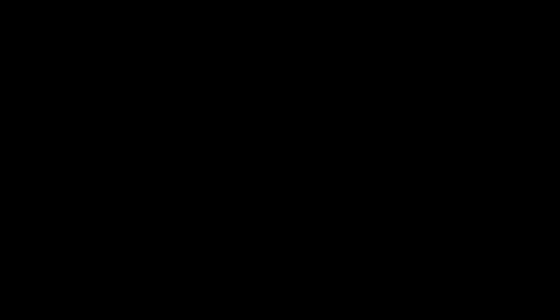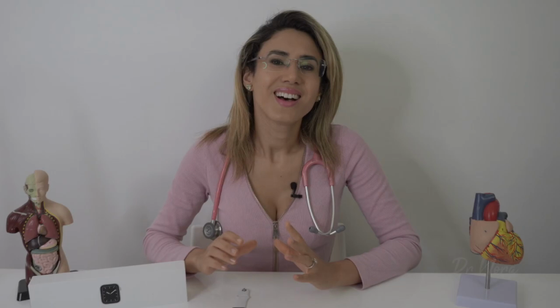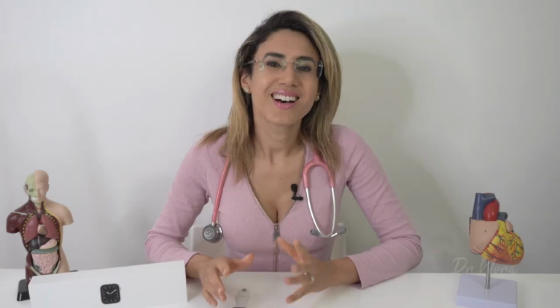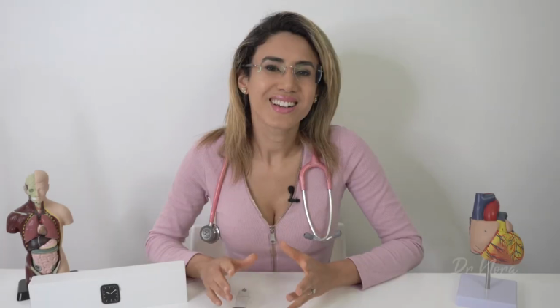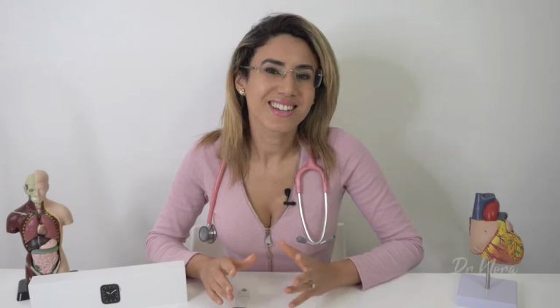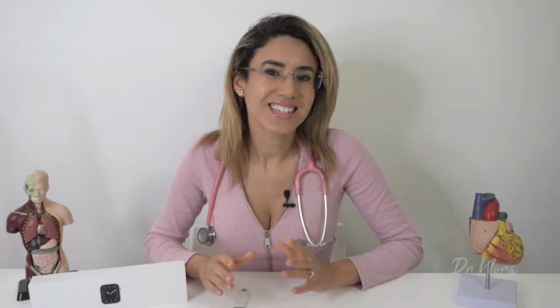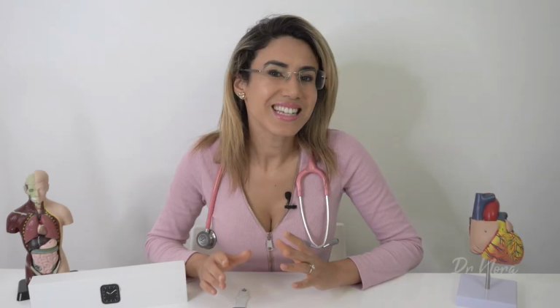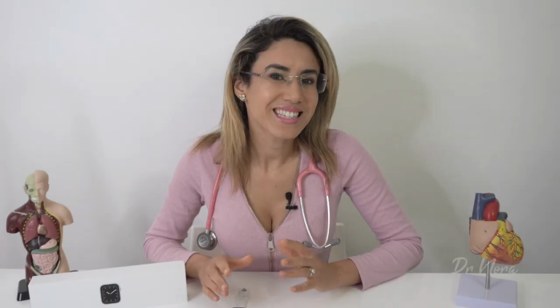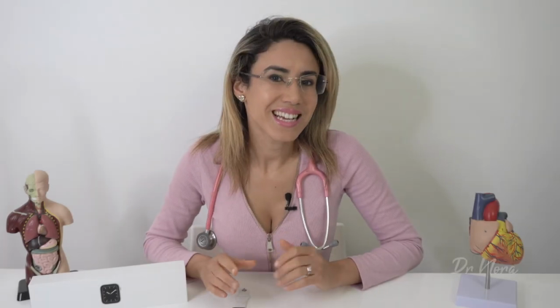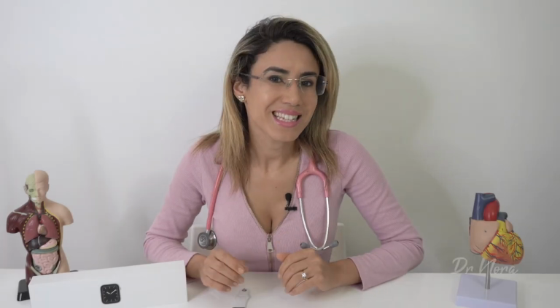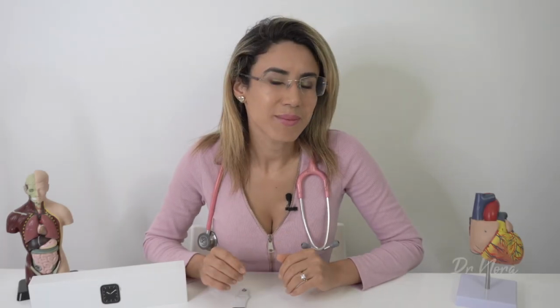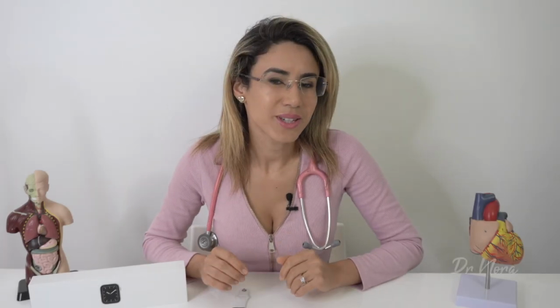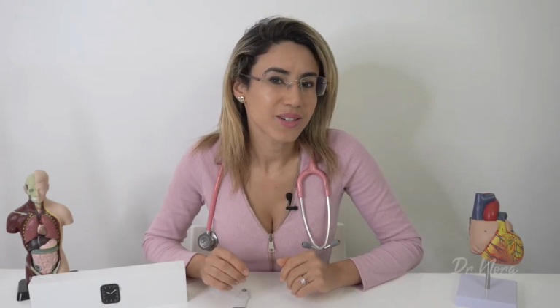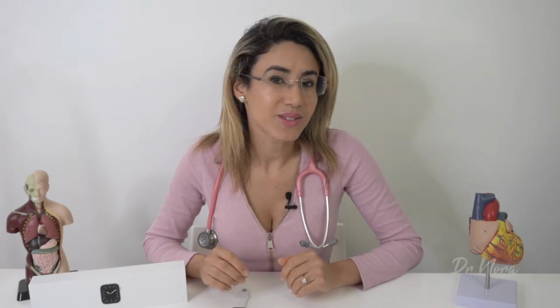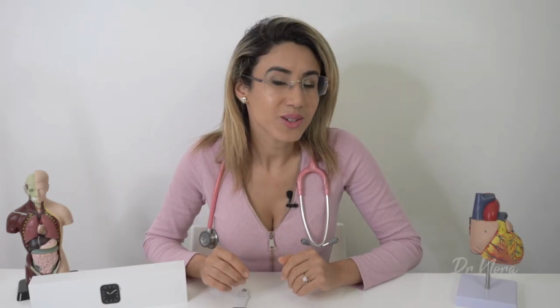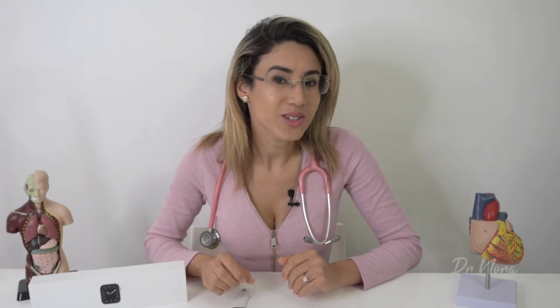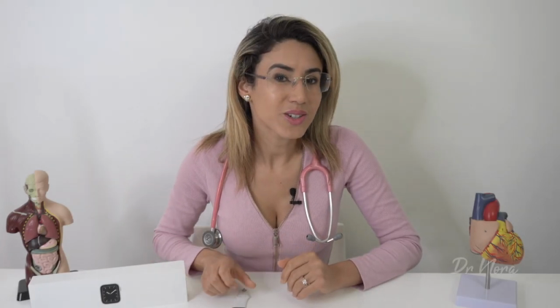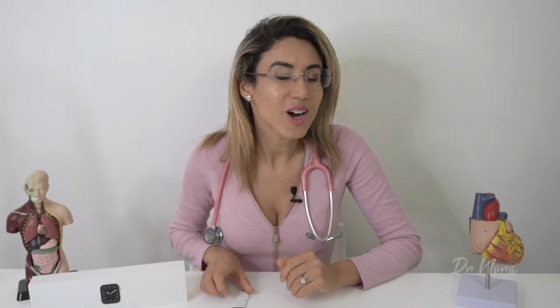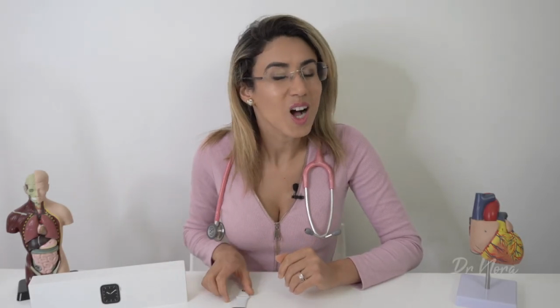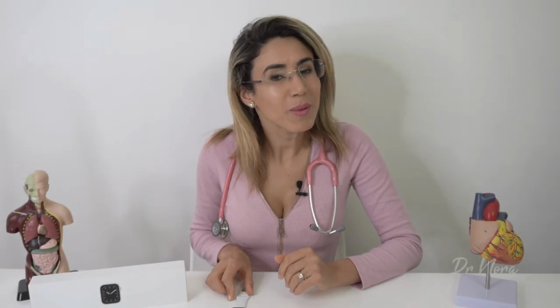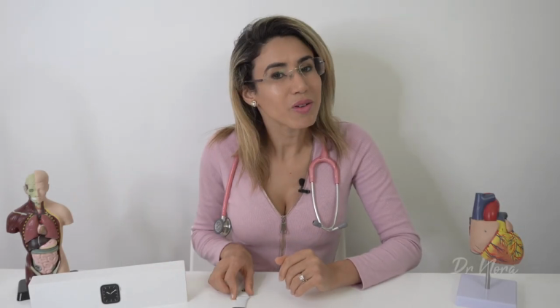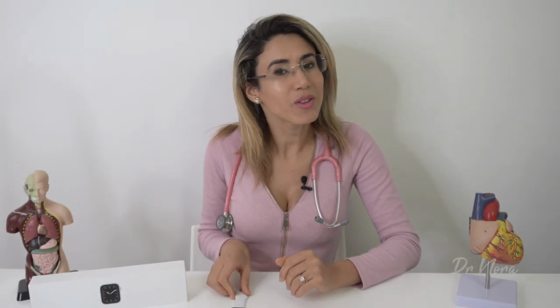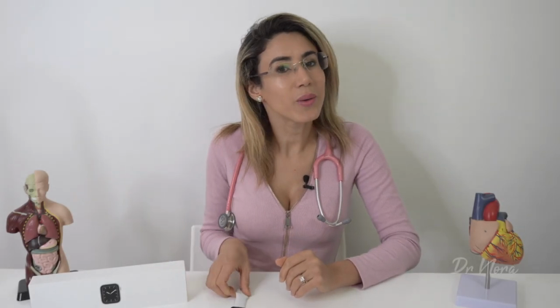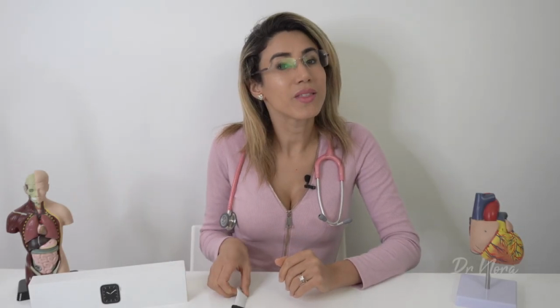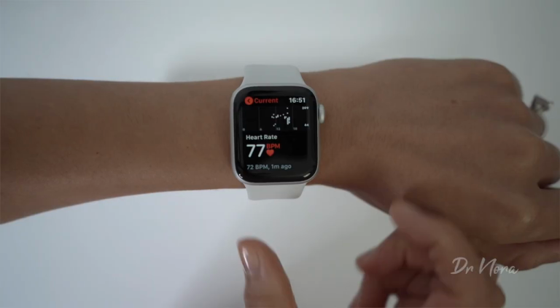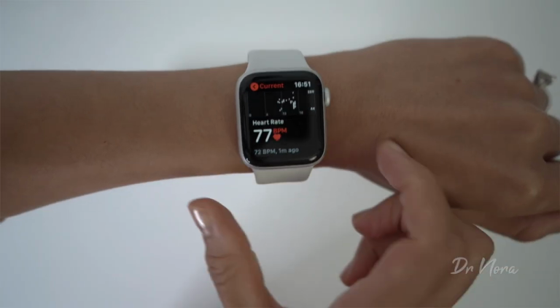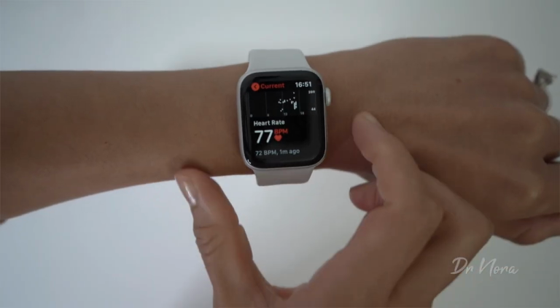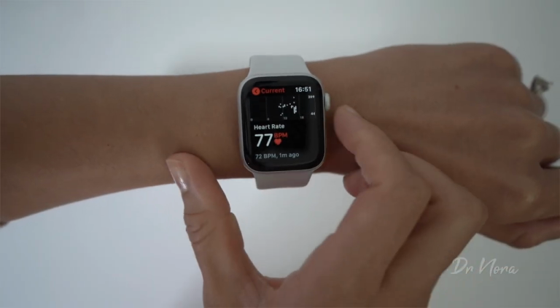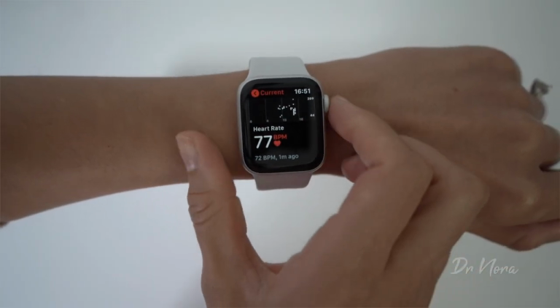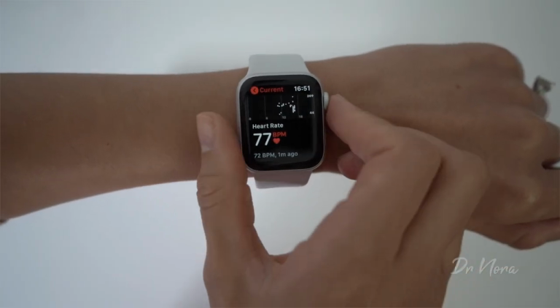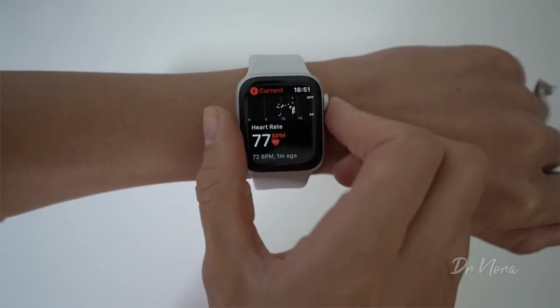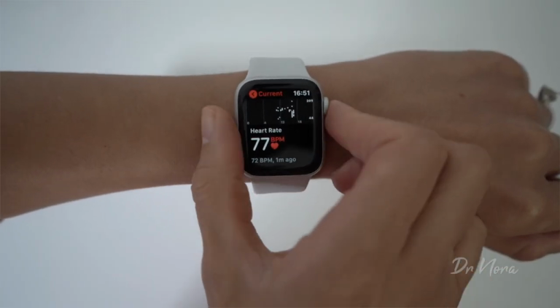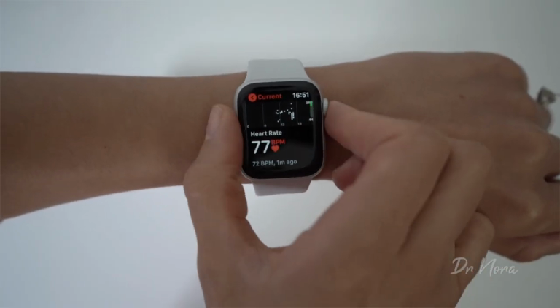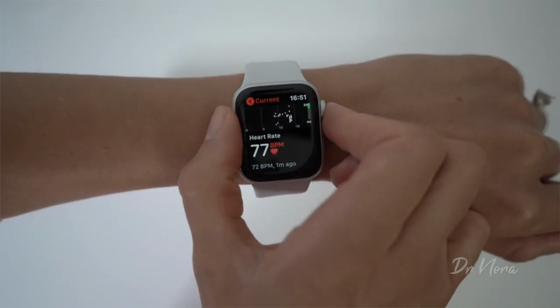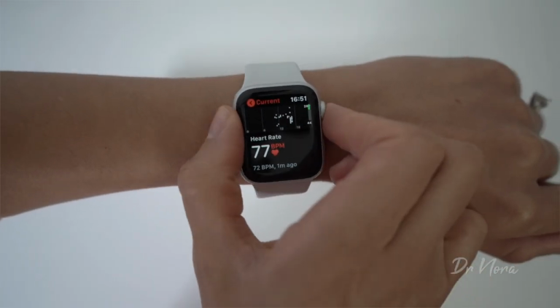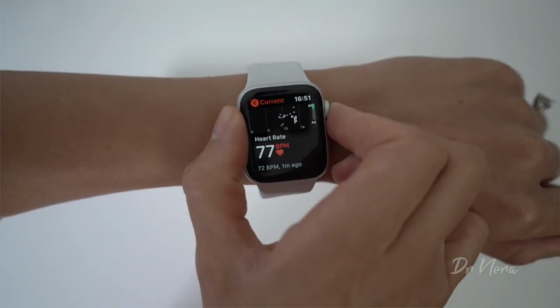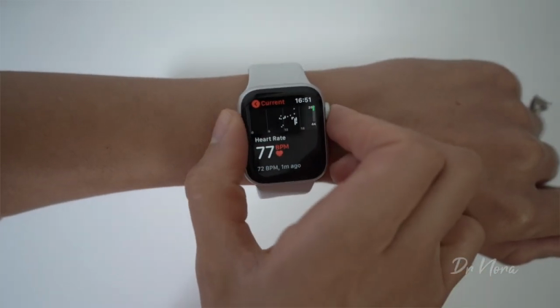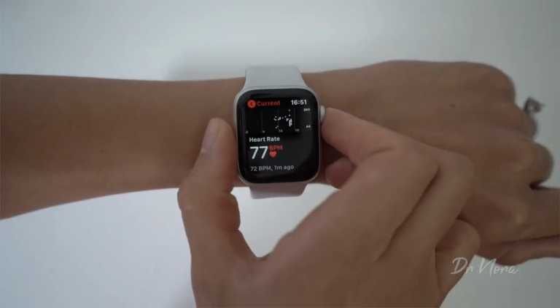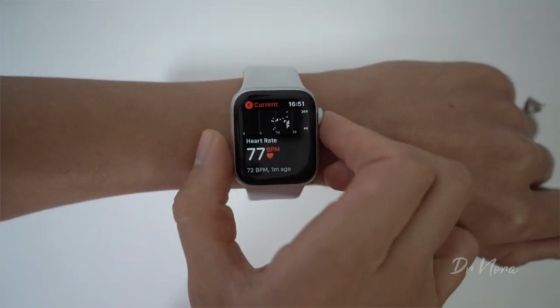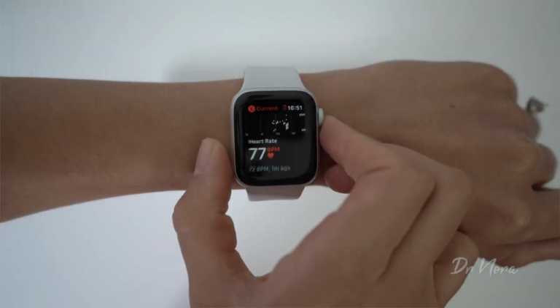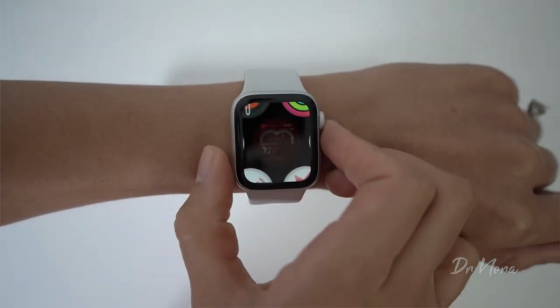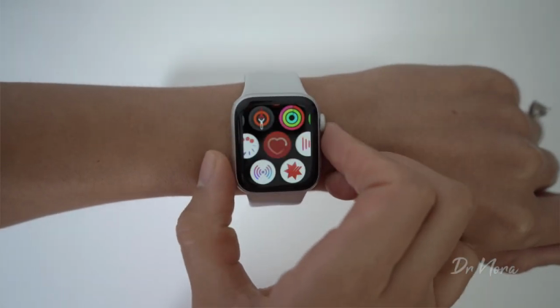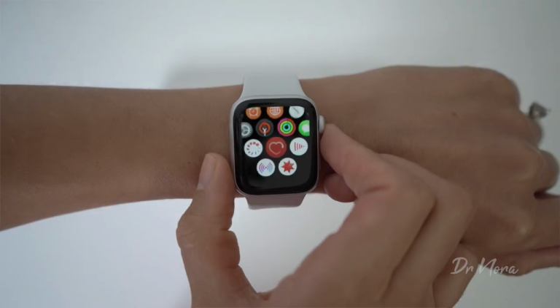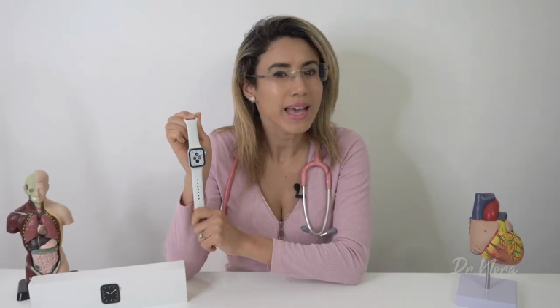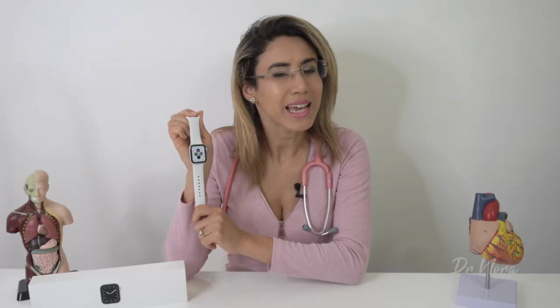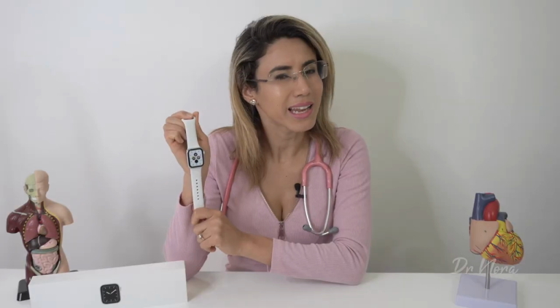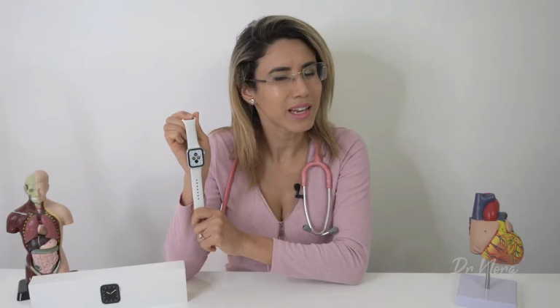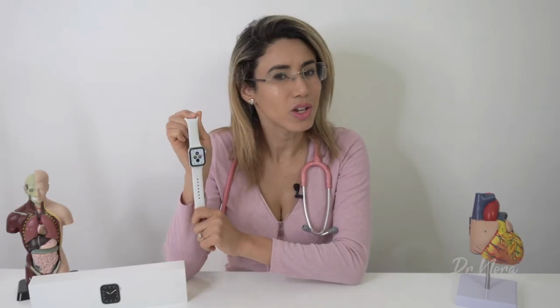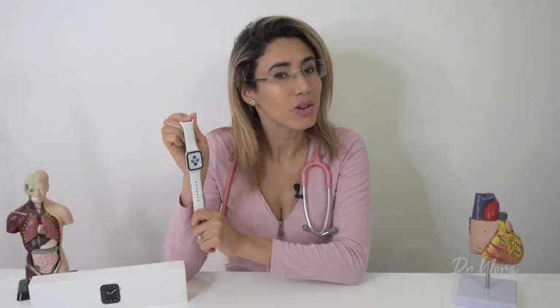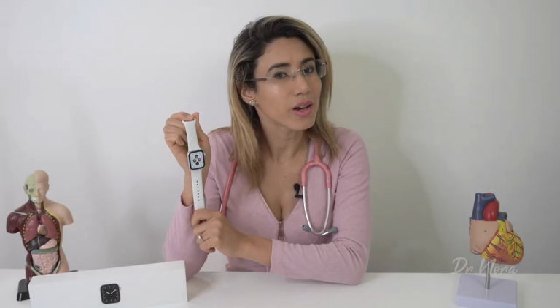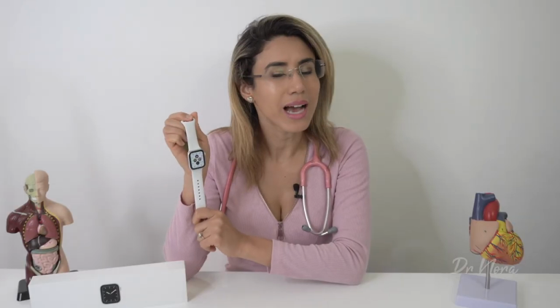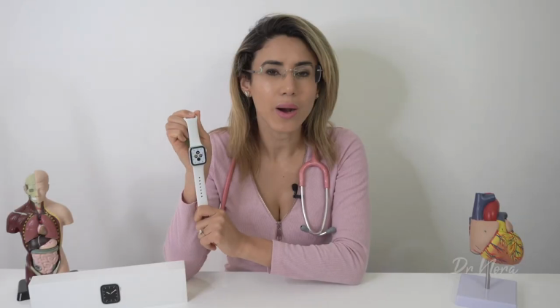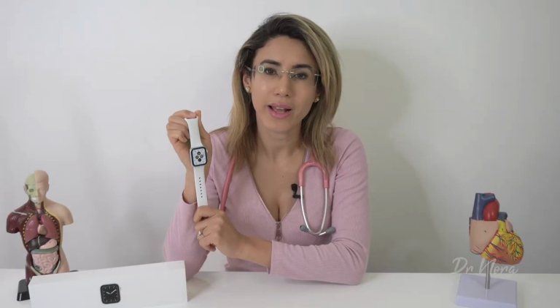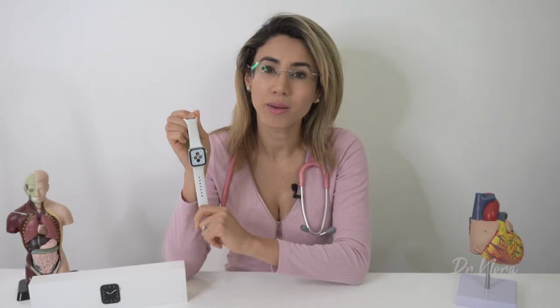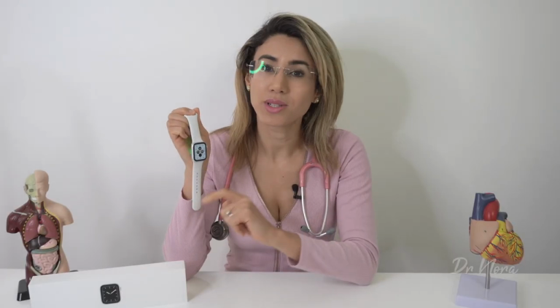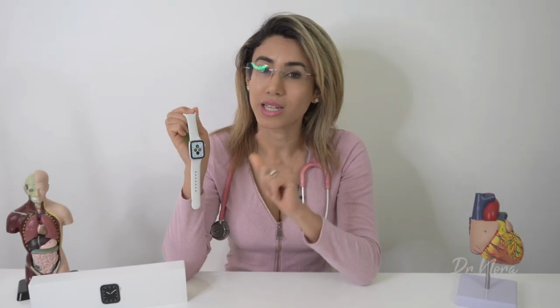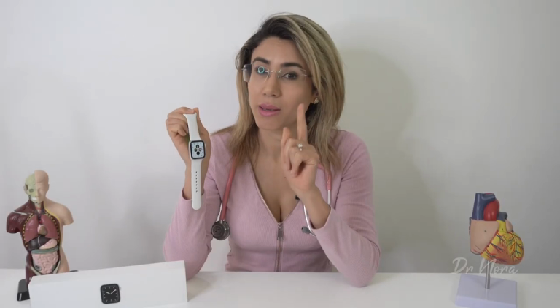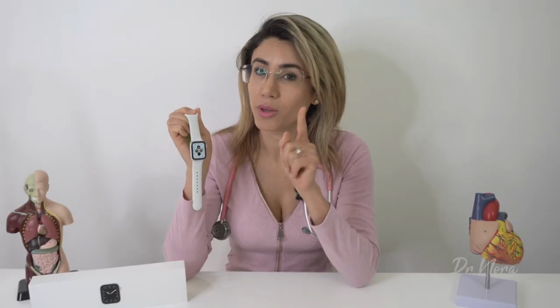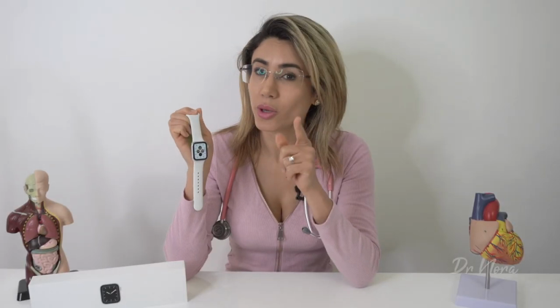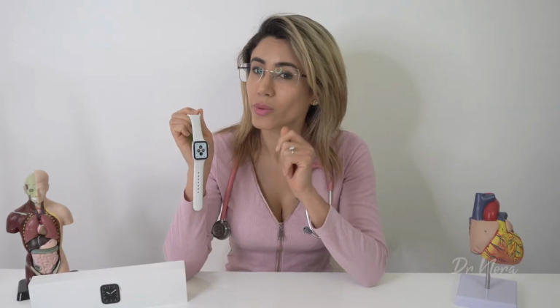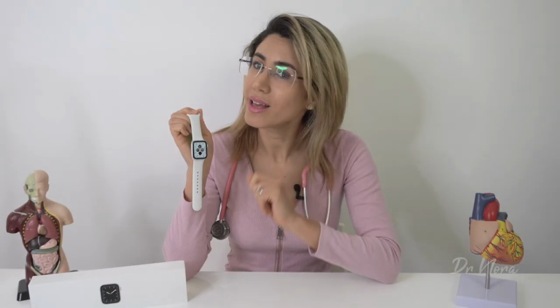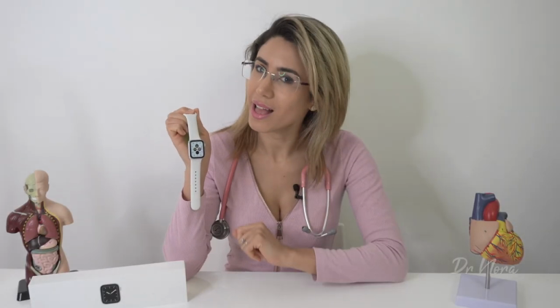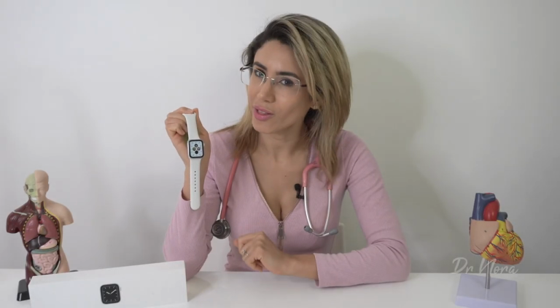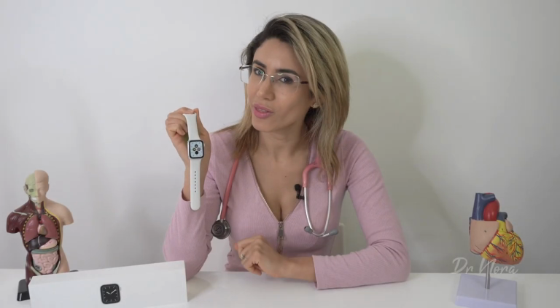Hi guys, in today's episode of Dr. Nora, I'll be reviewing medical features on the Apple Watch Series 5 and letting you know how it helps to keep you healthy.